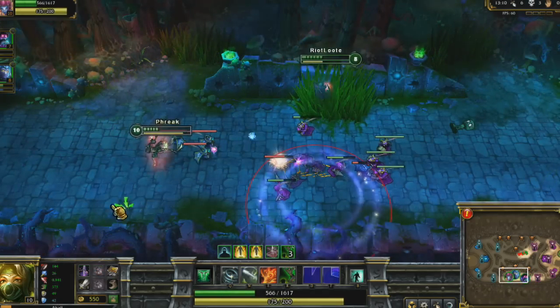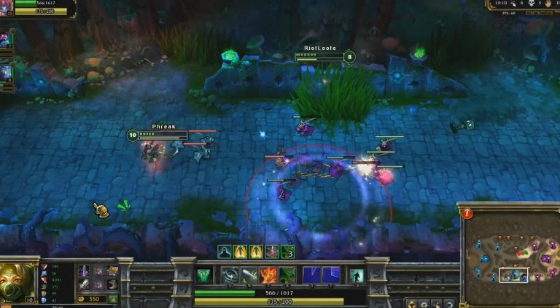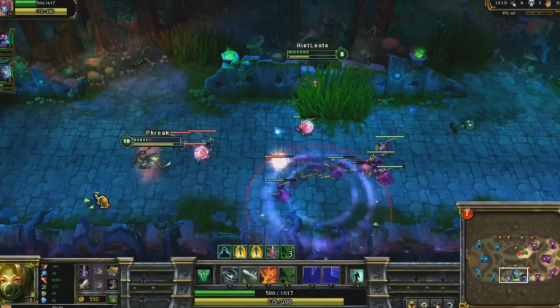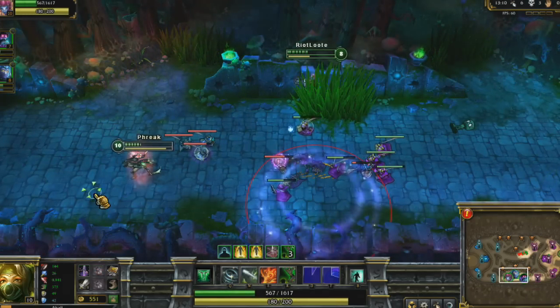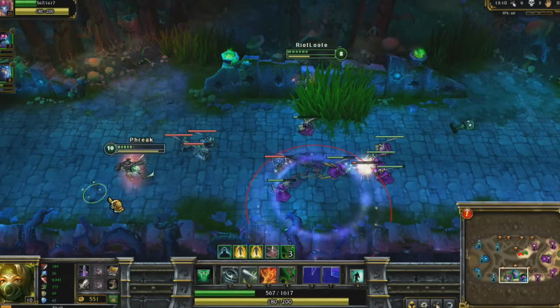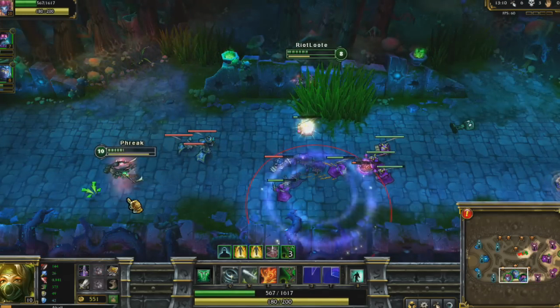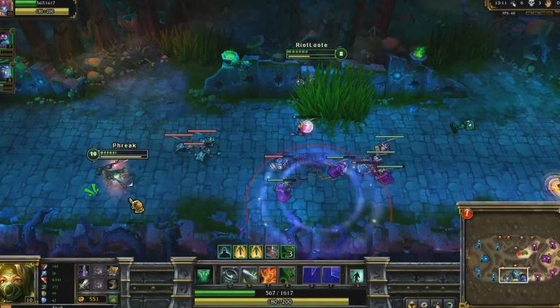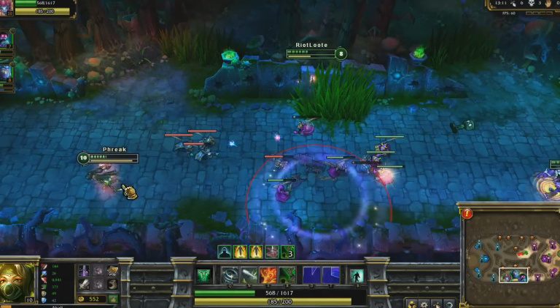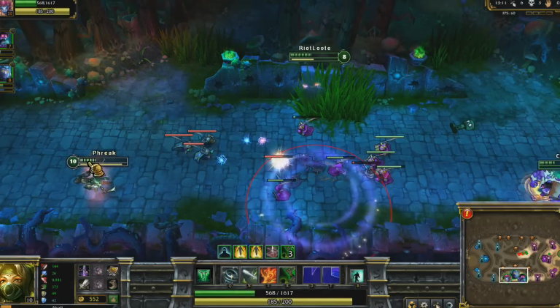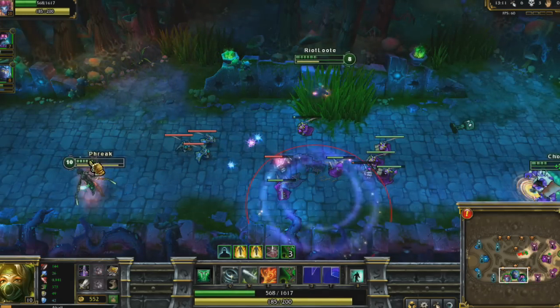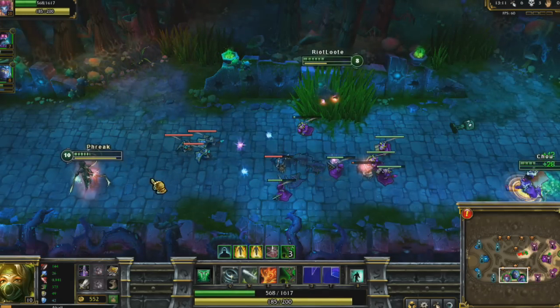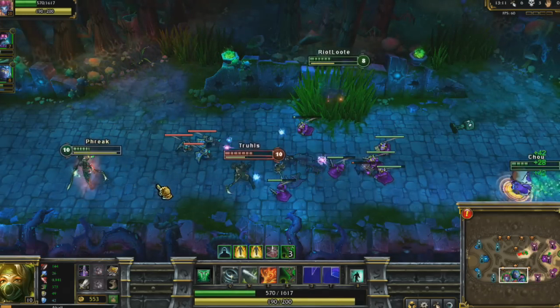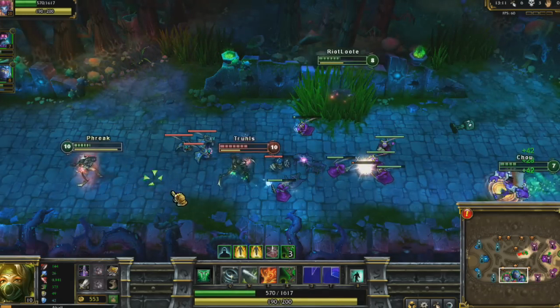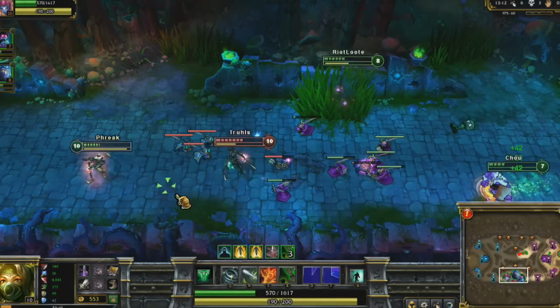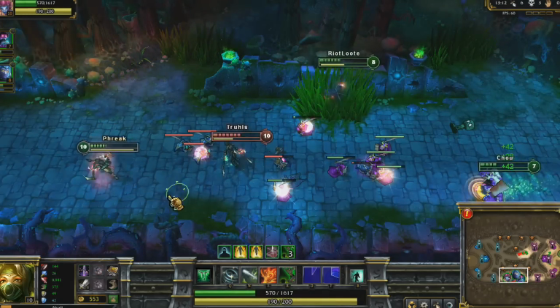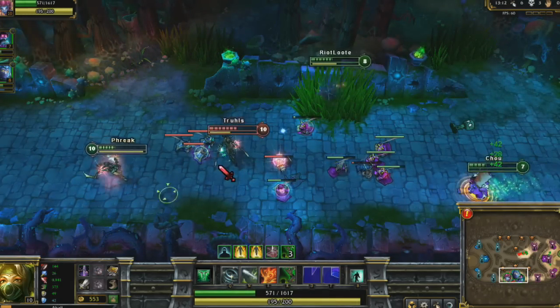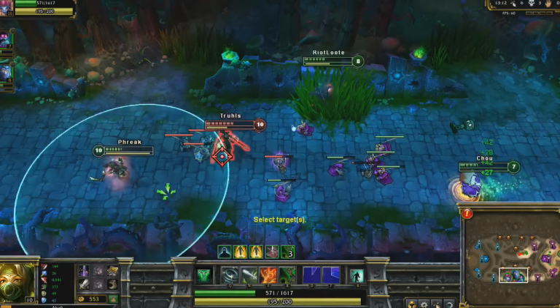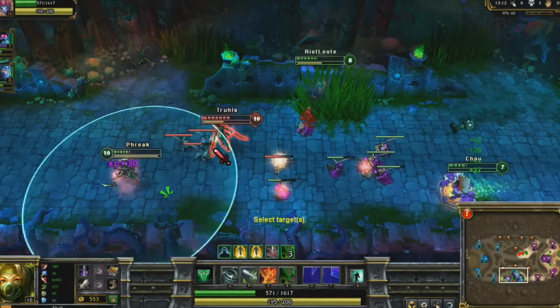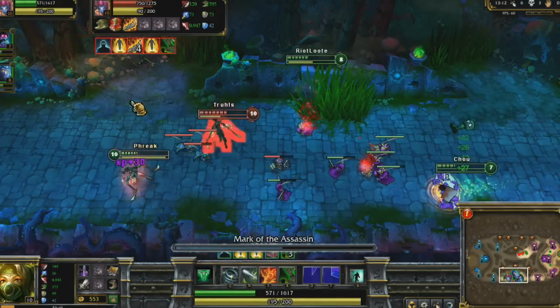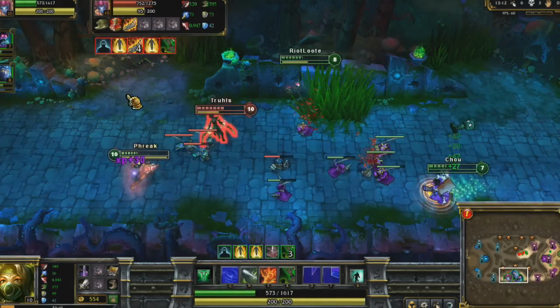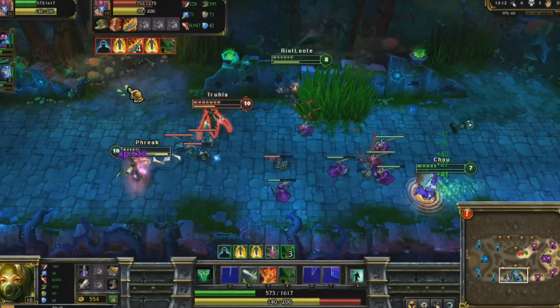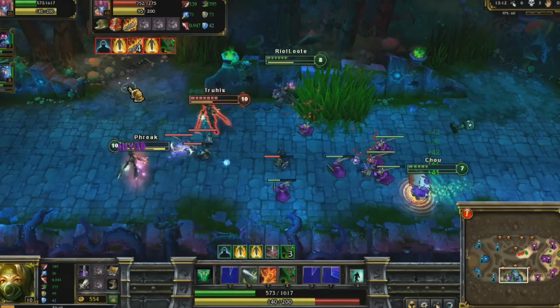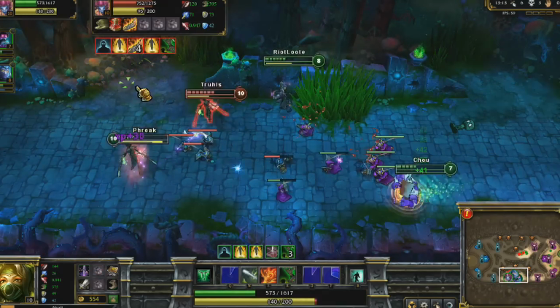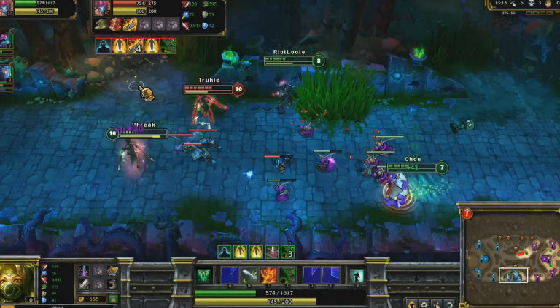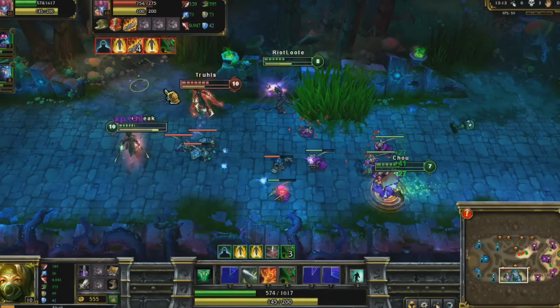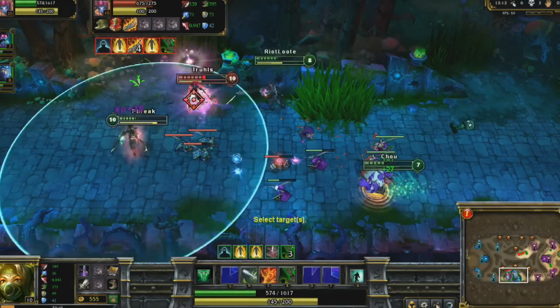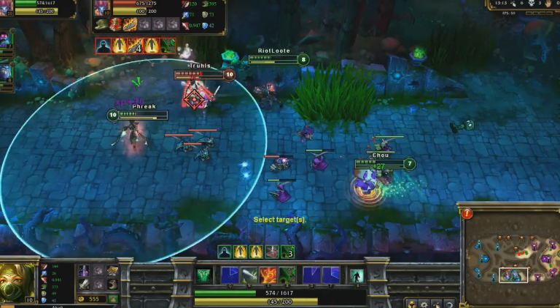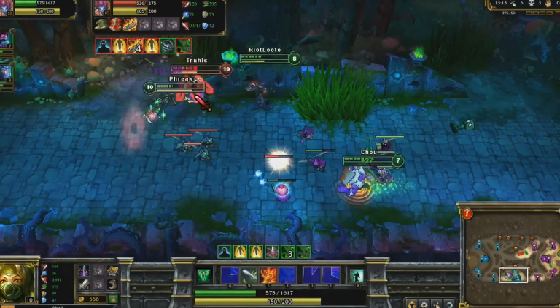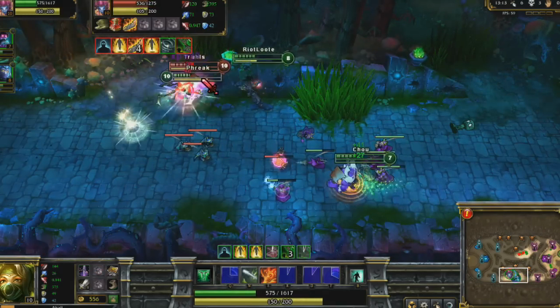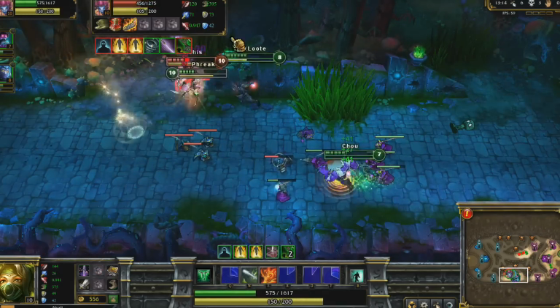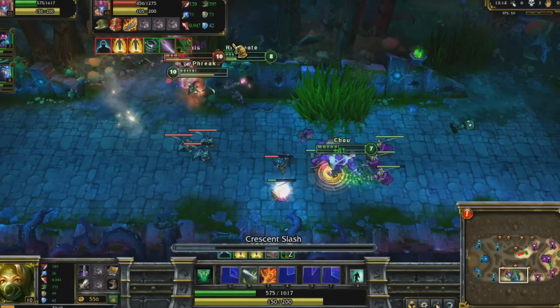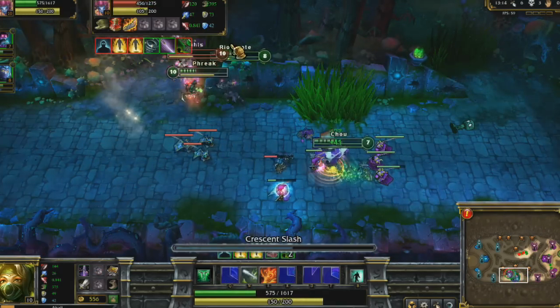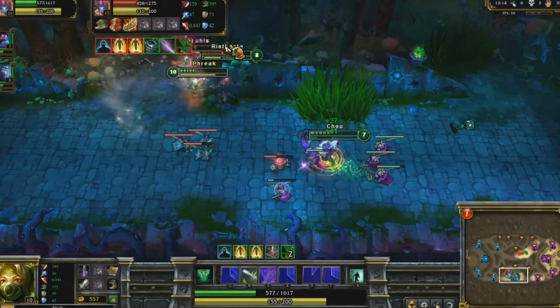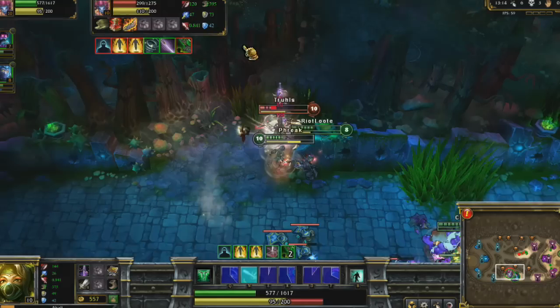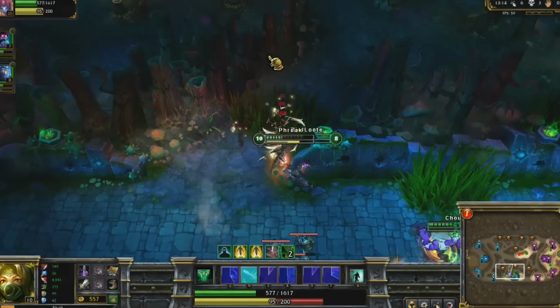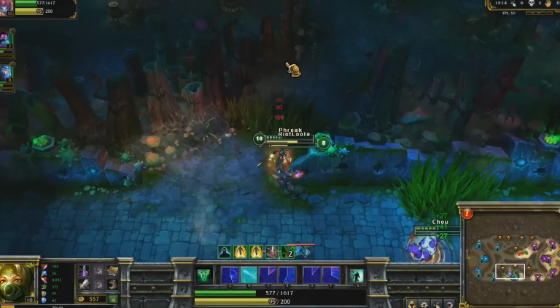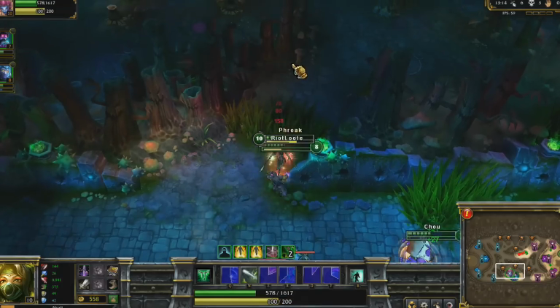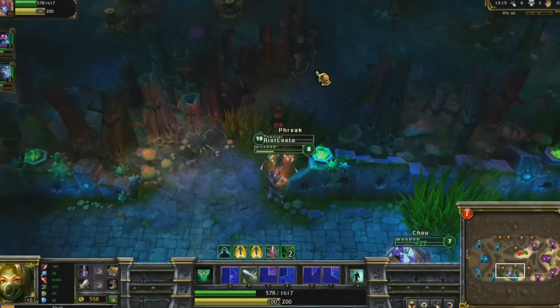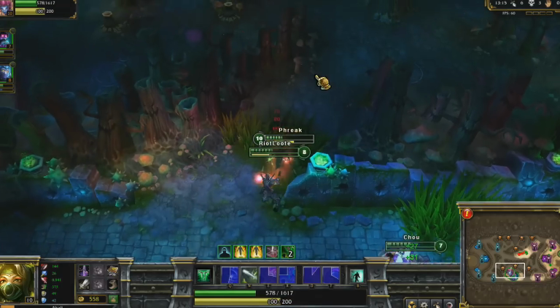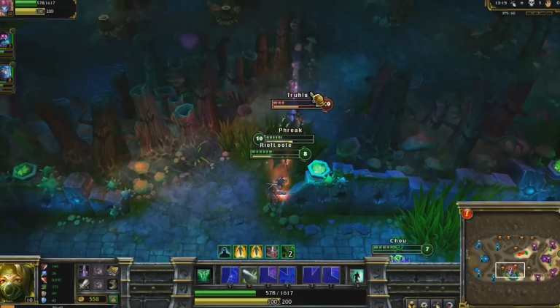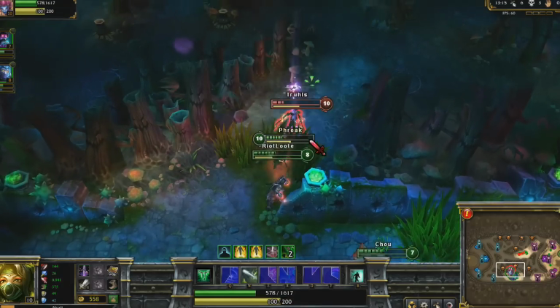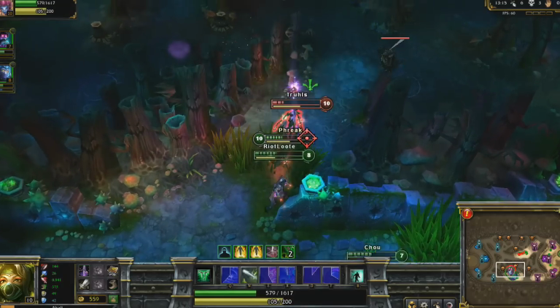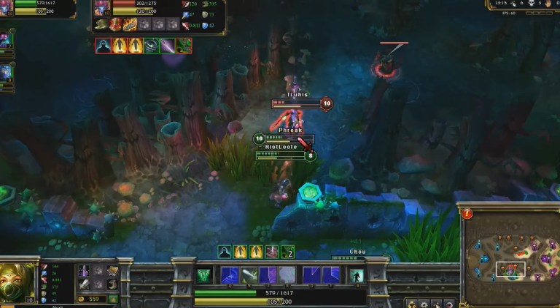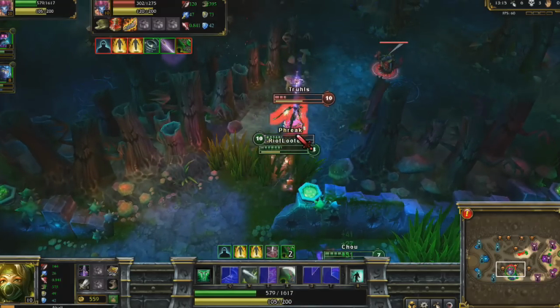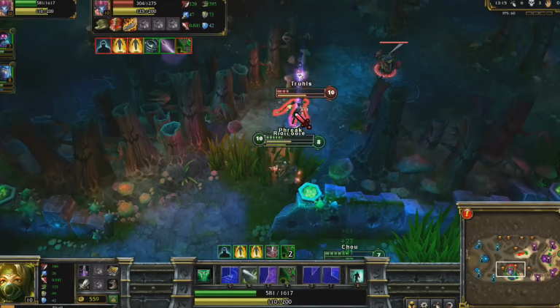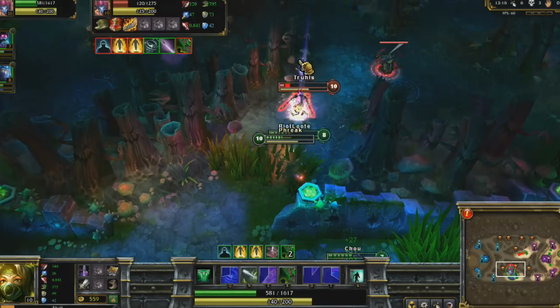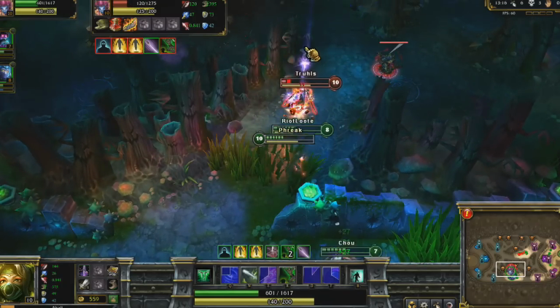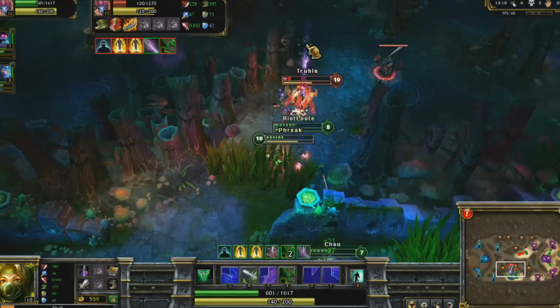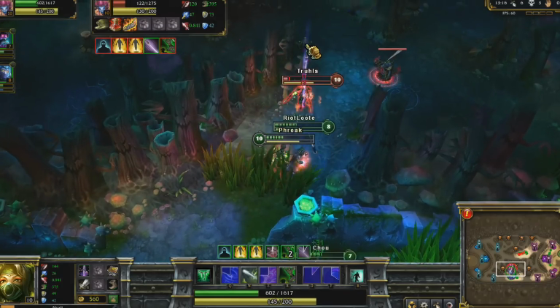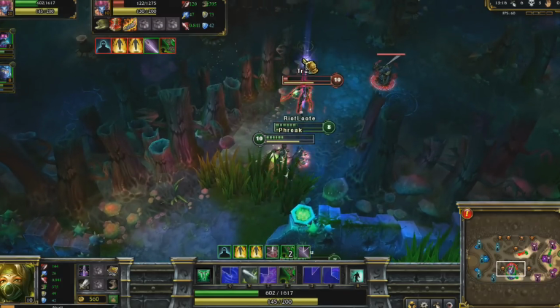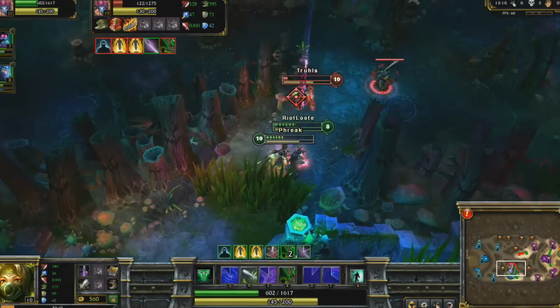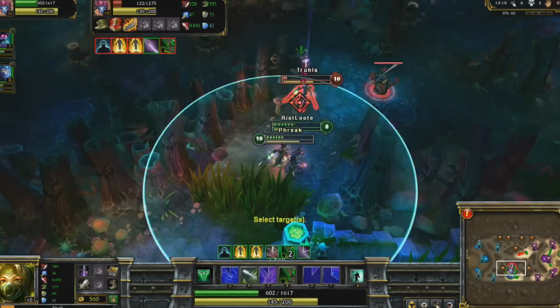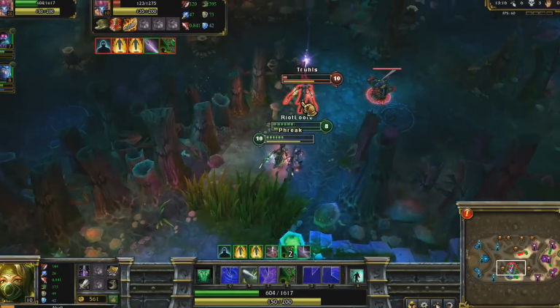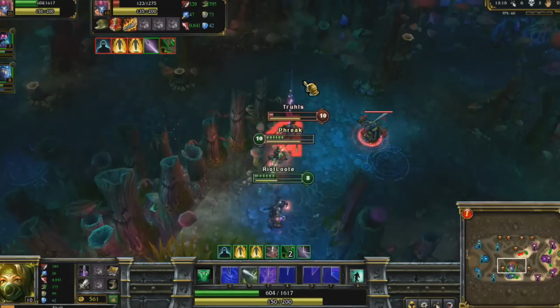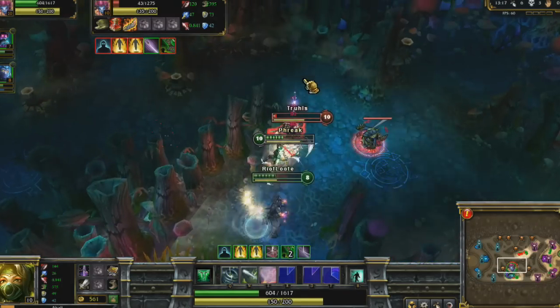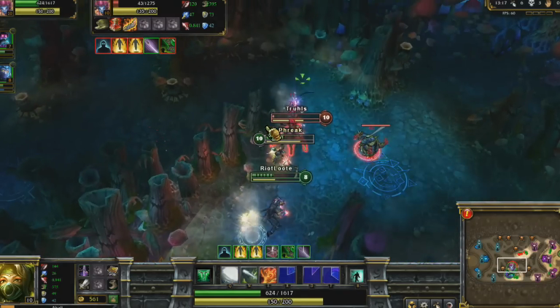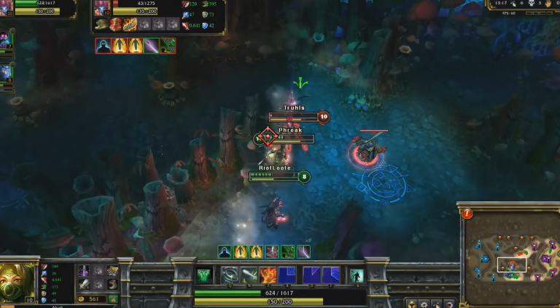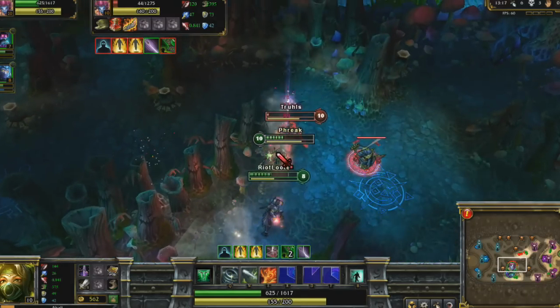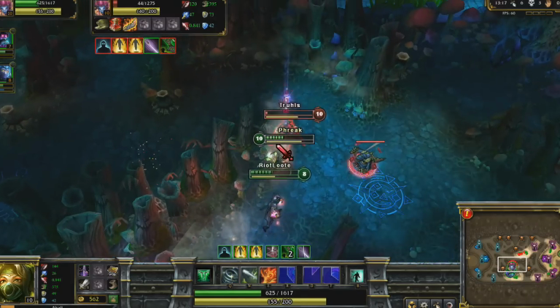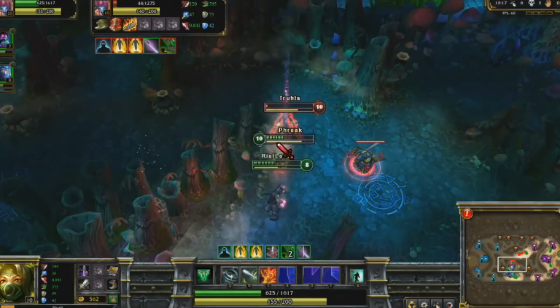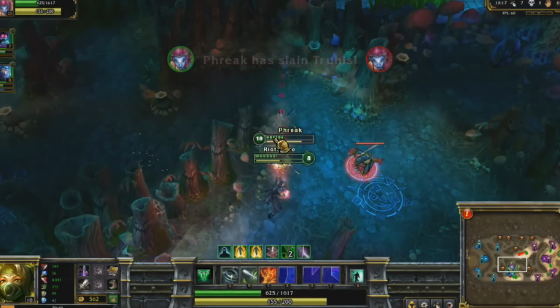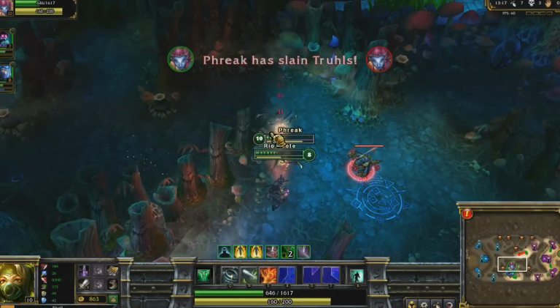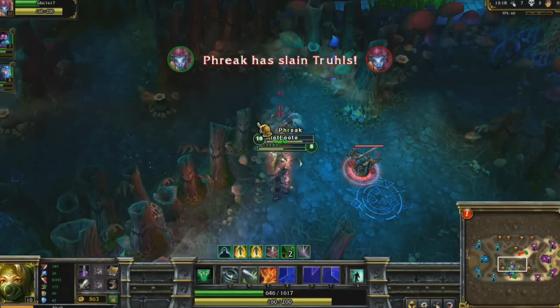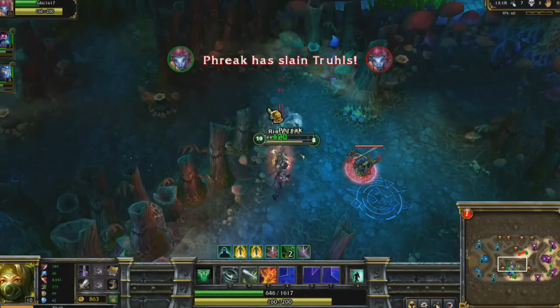Then I chug my Elixir of Fortitude and make a stab for the enemy Akali. Shadow Dance keeps me in range as she falls to my tremendous damage output.